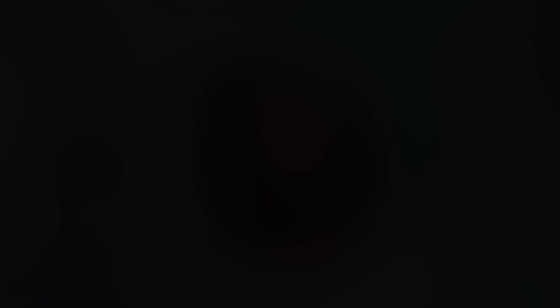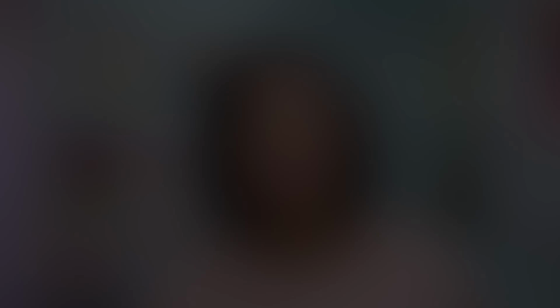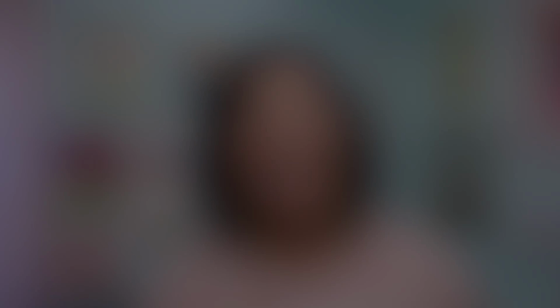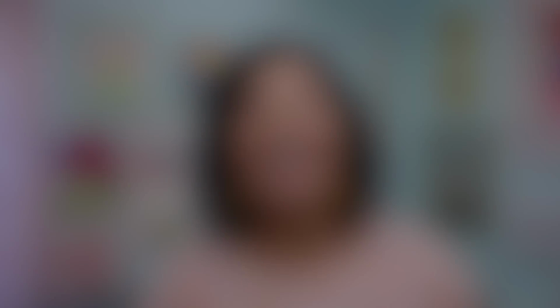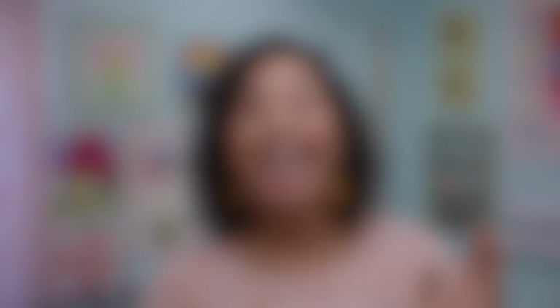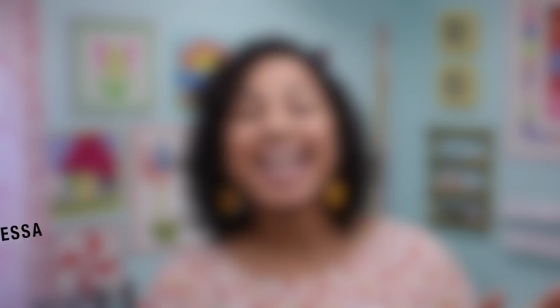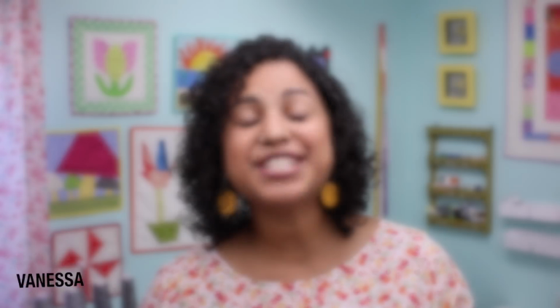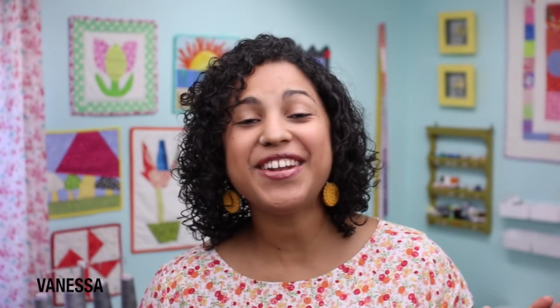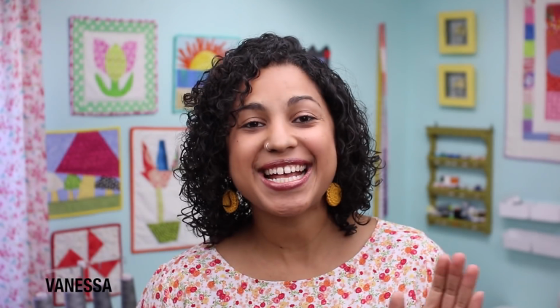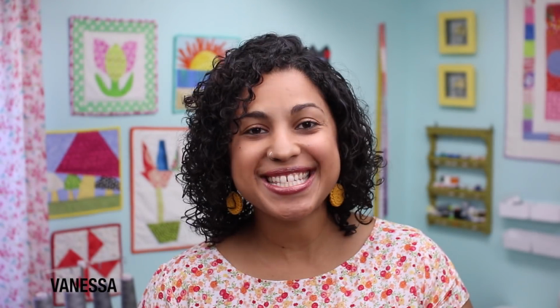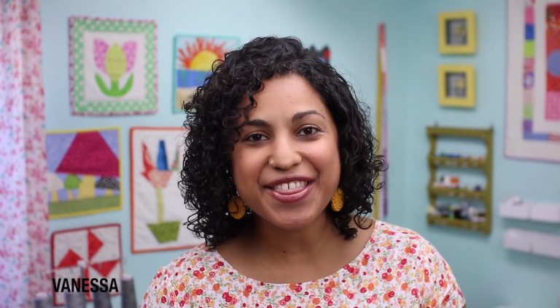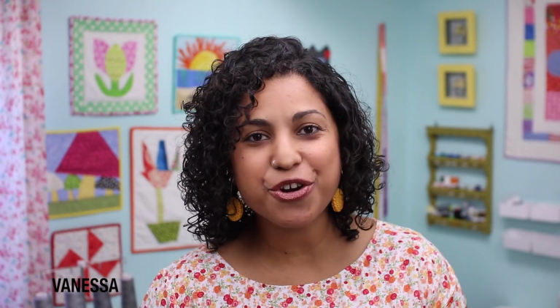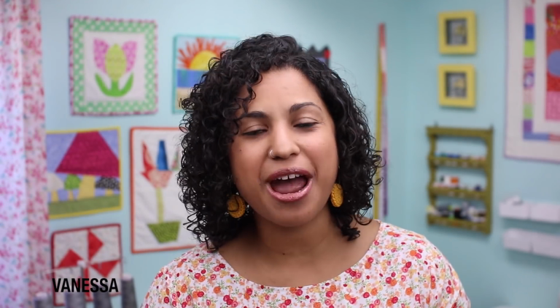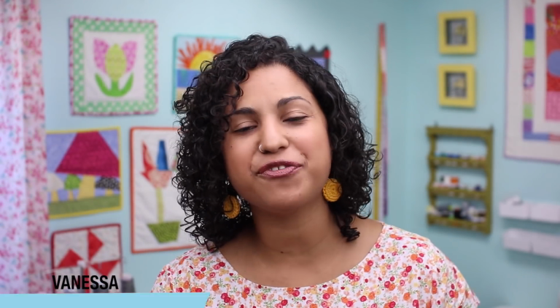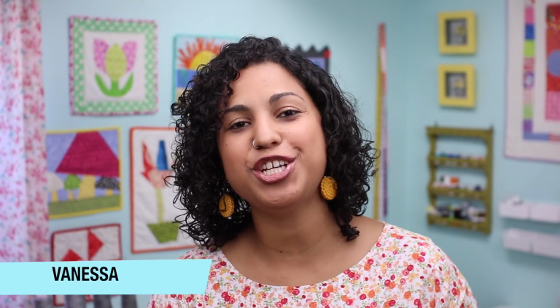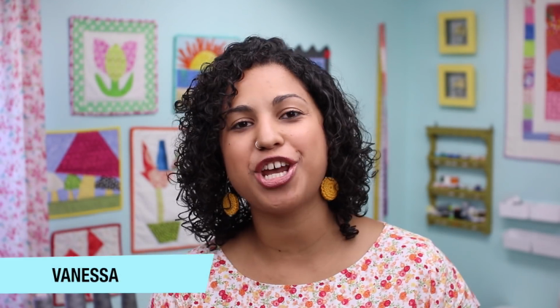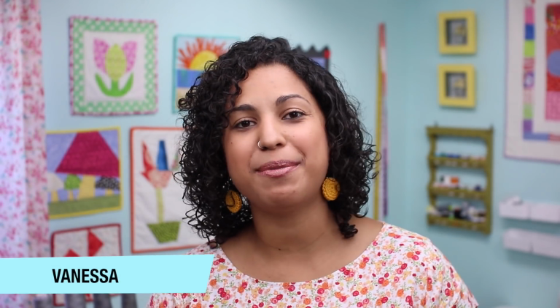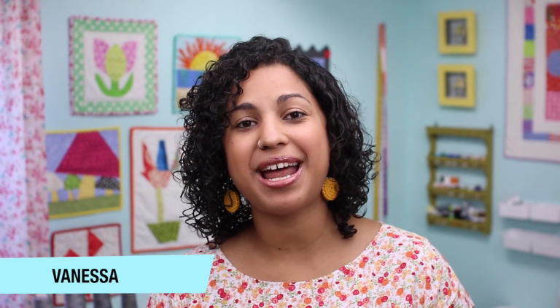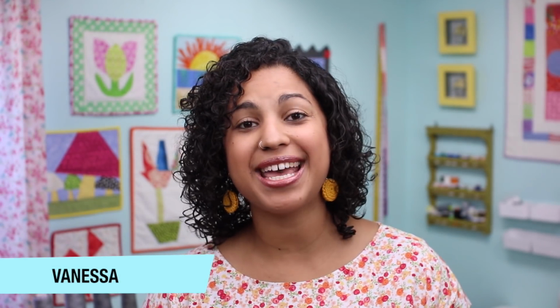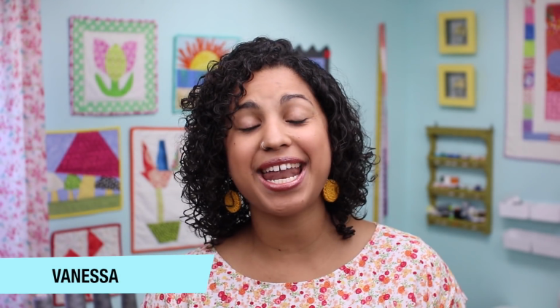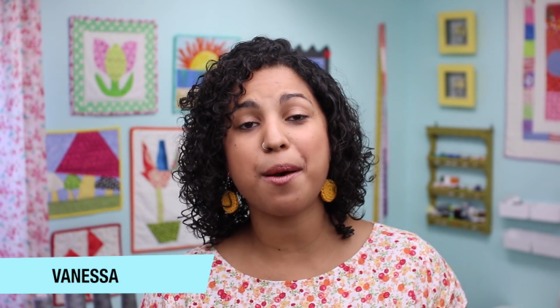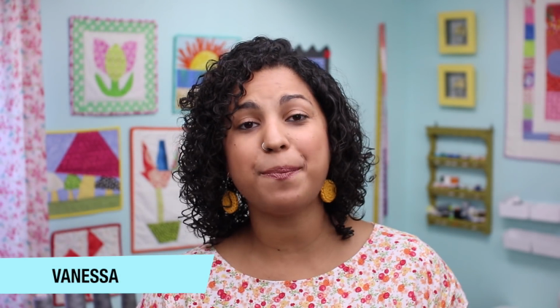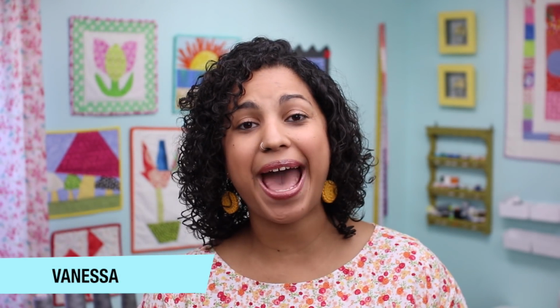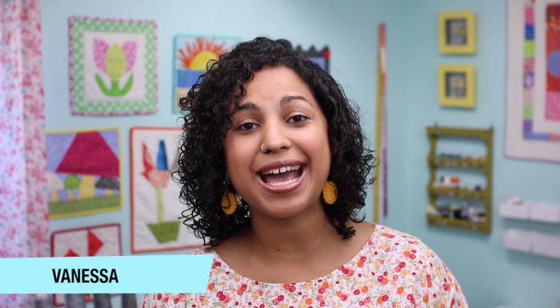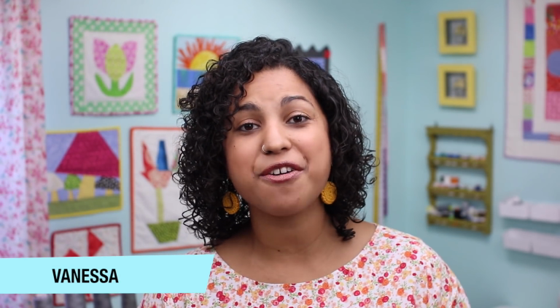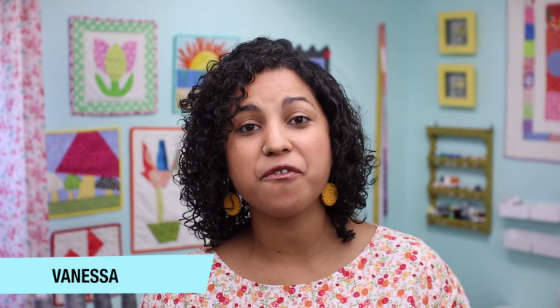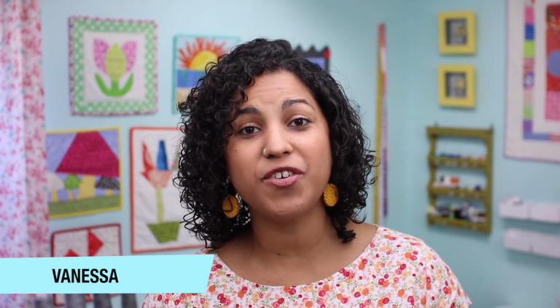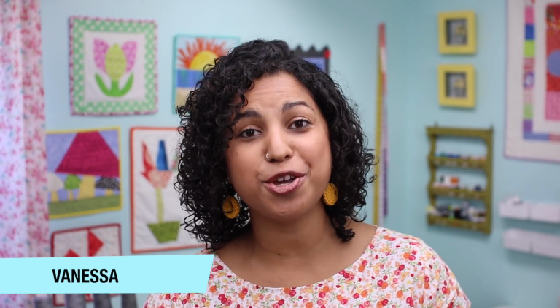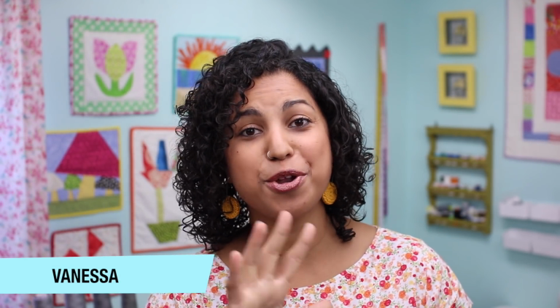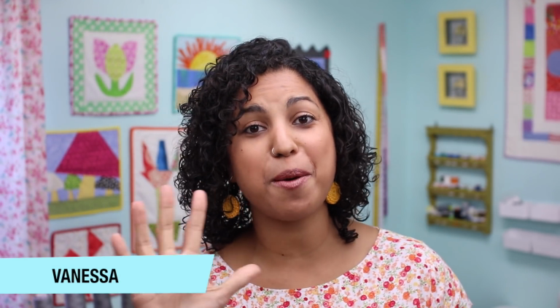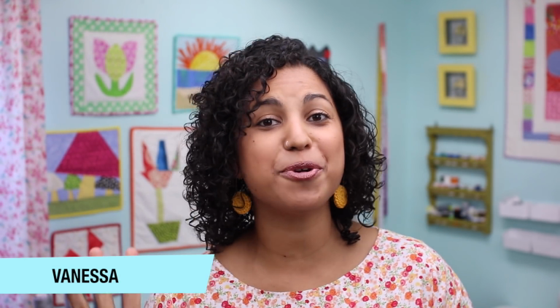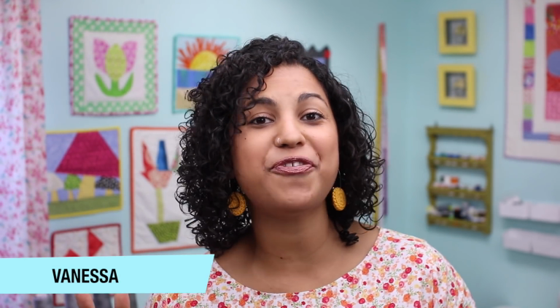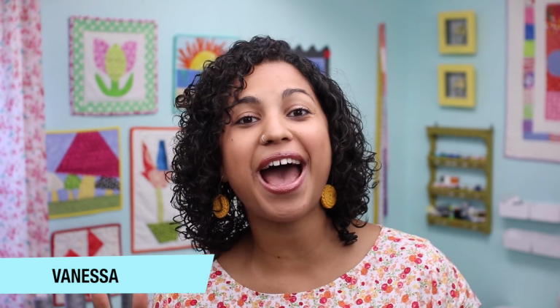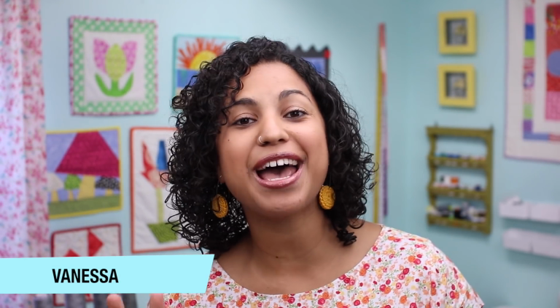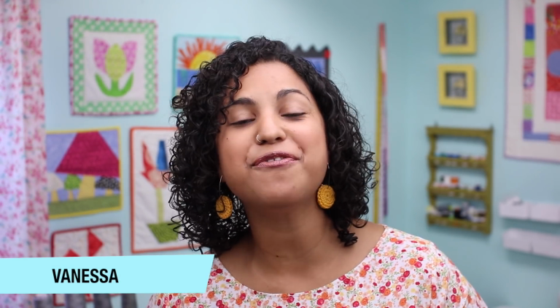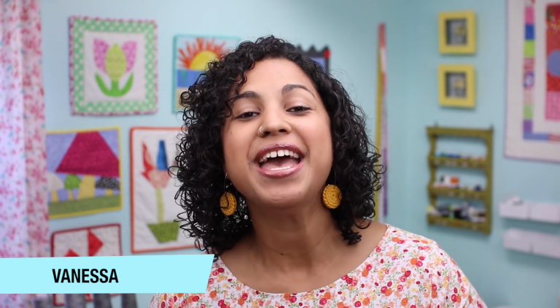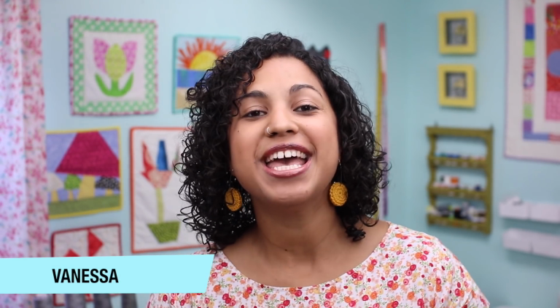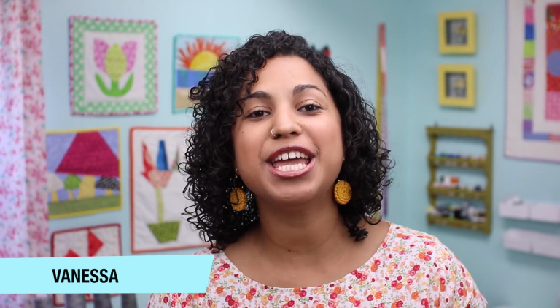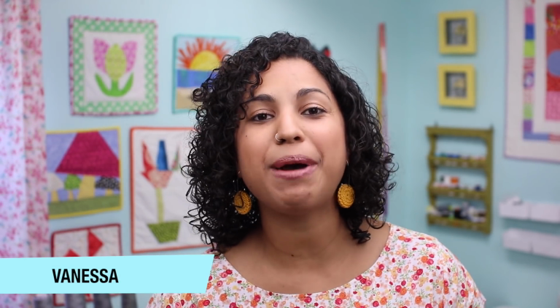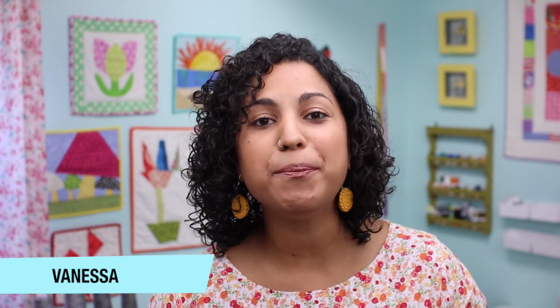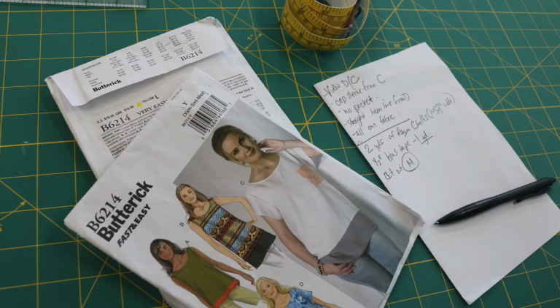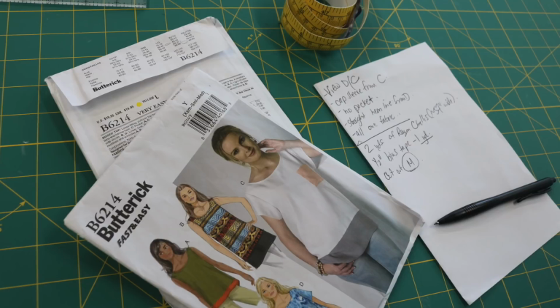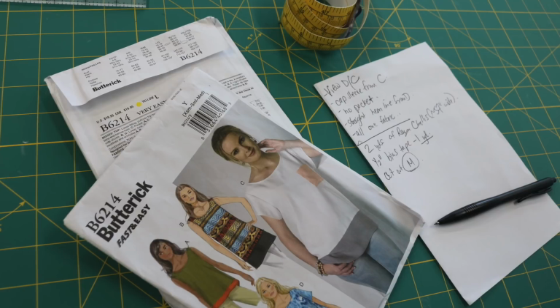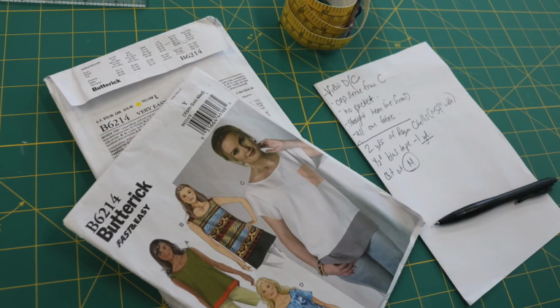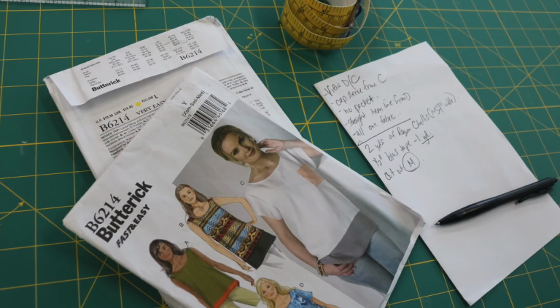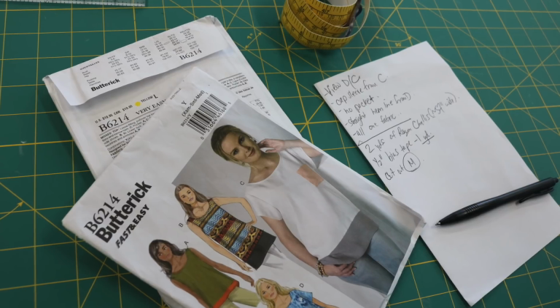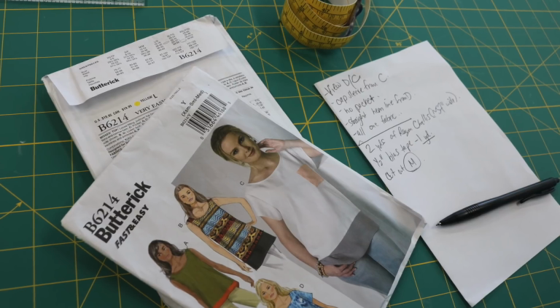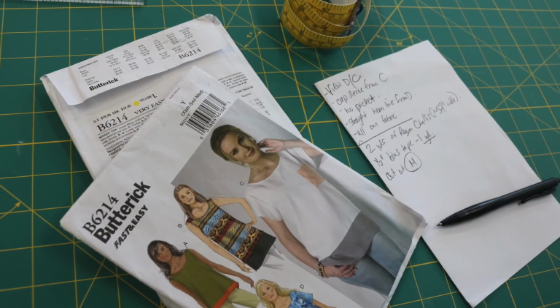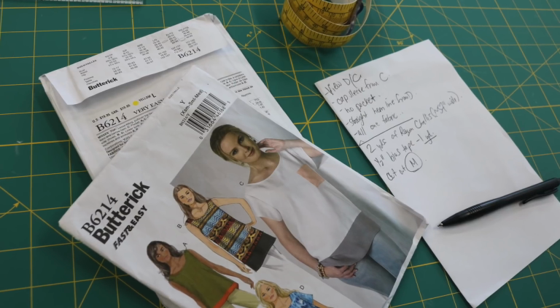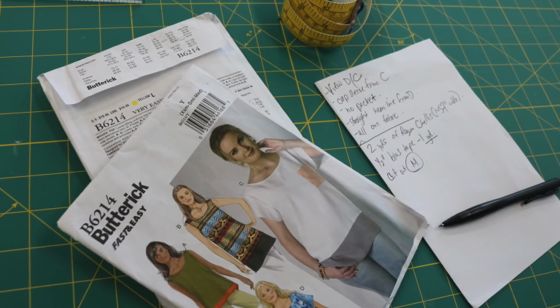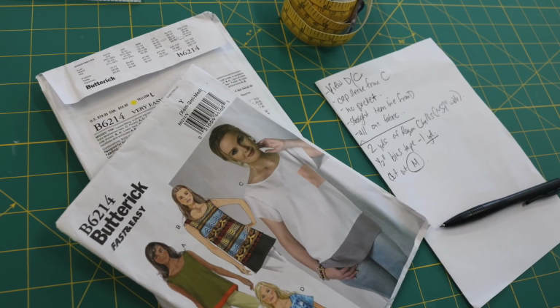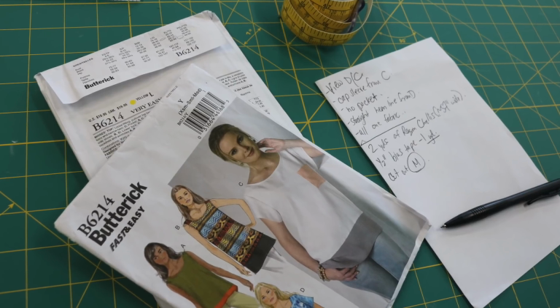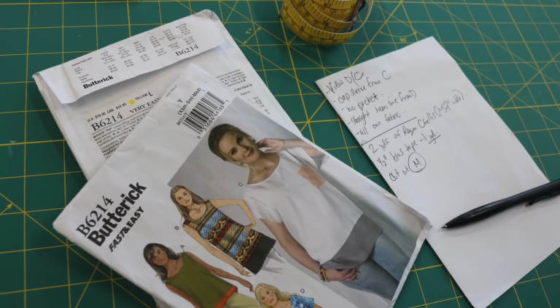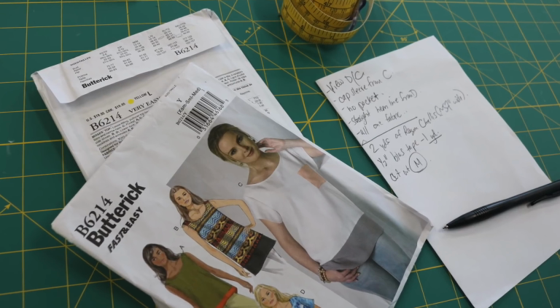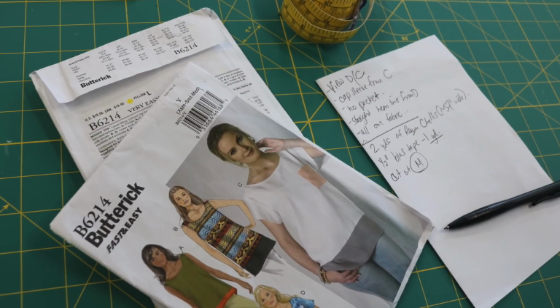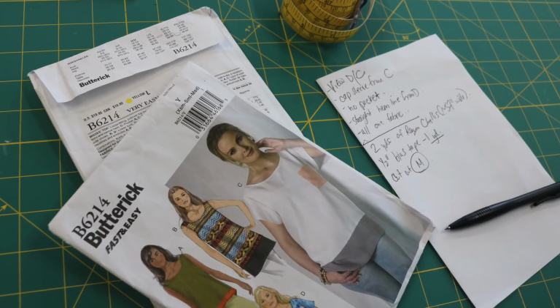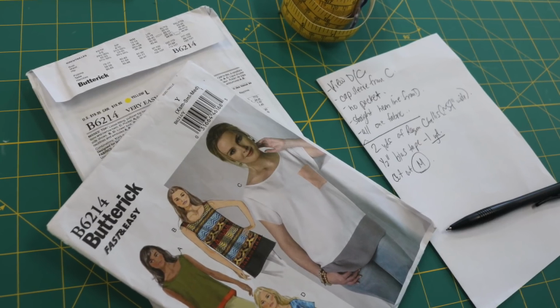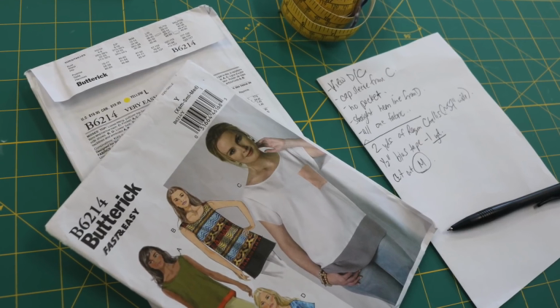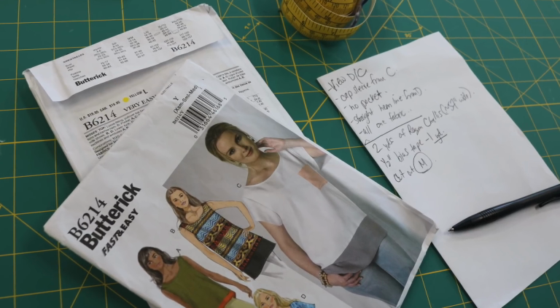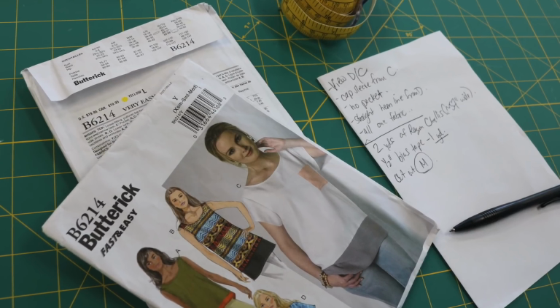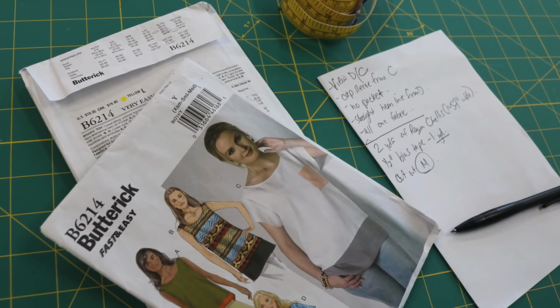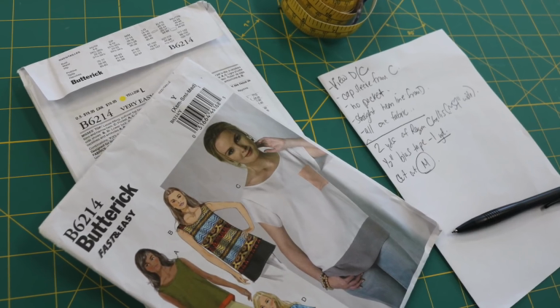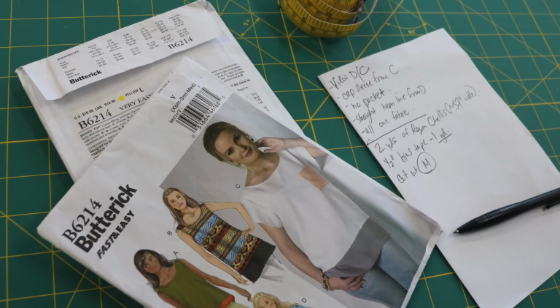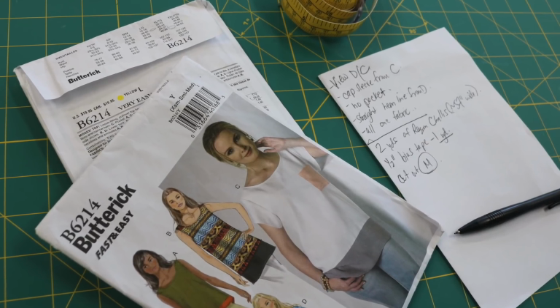Hey, it's Vanessa the Crafty Gemini, and I'm back! This is video number five in my Butterick 6214 video sew-along series.